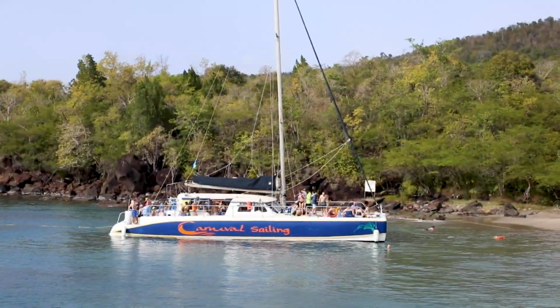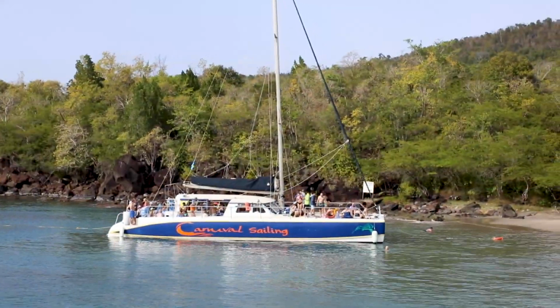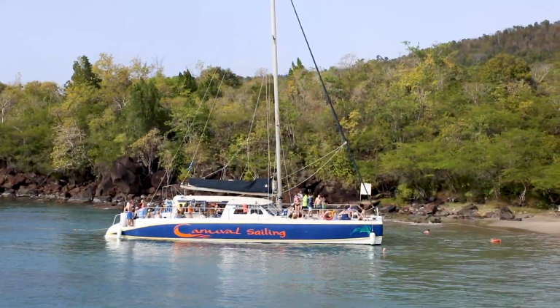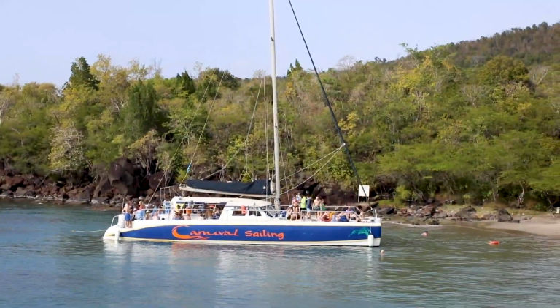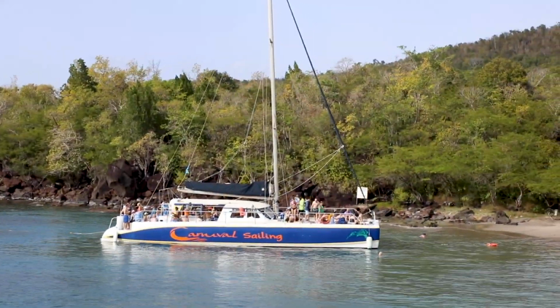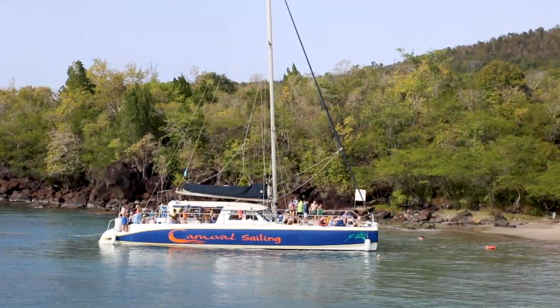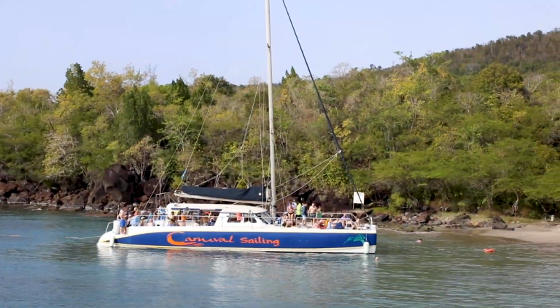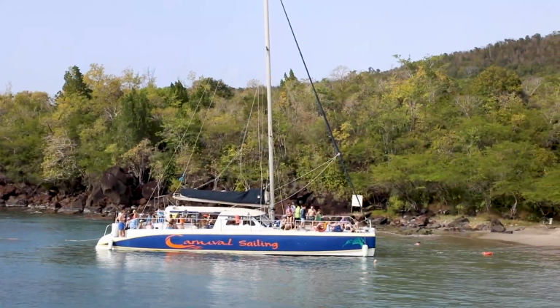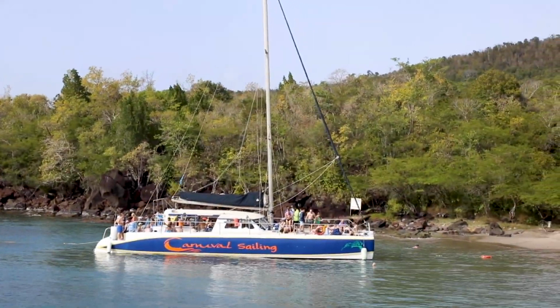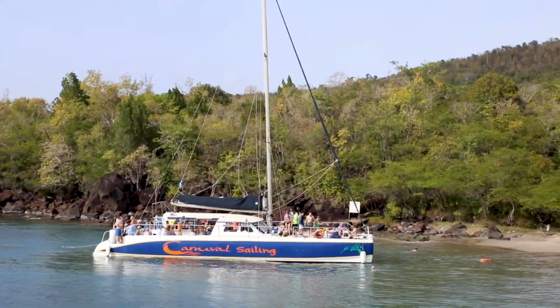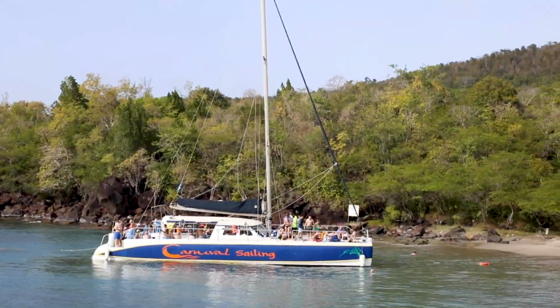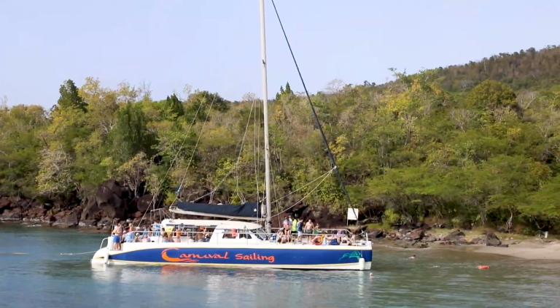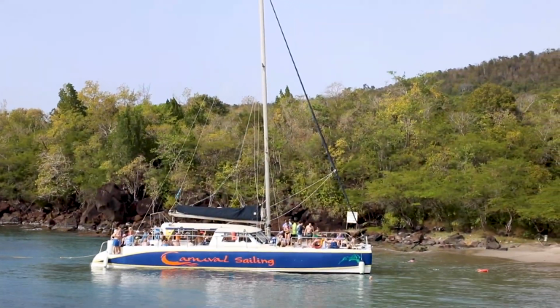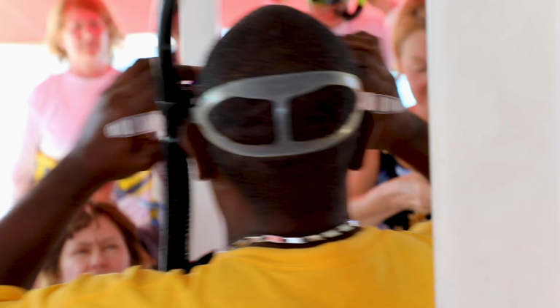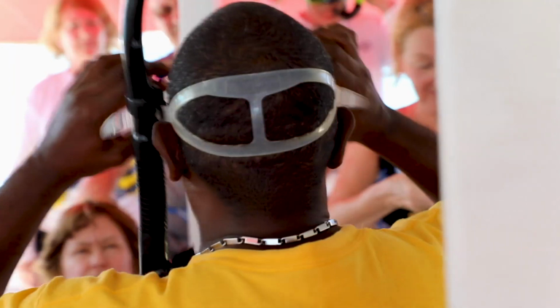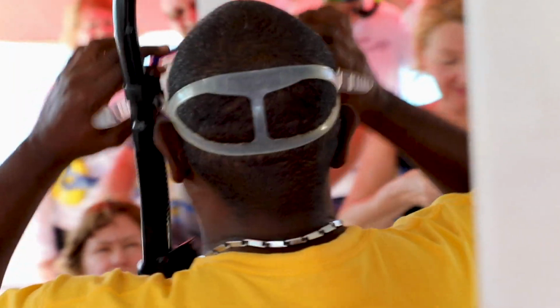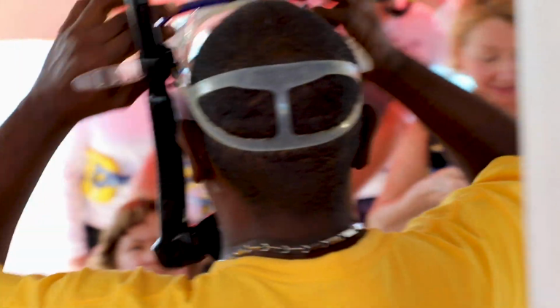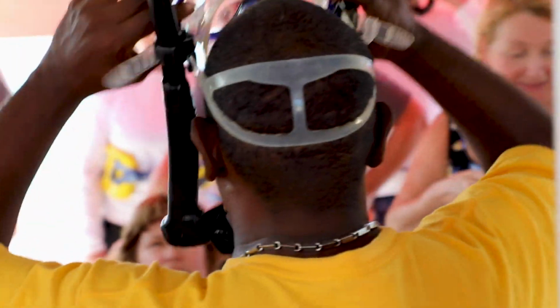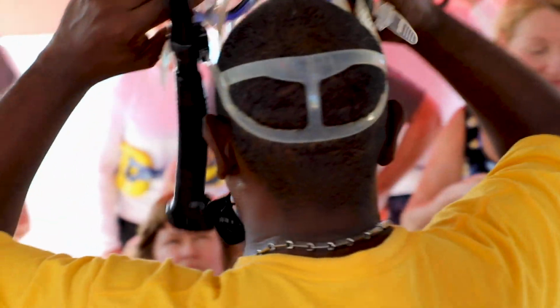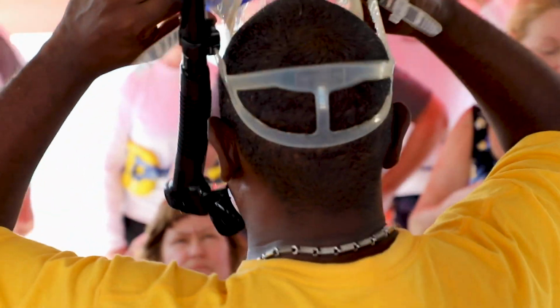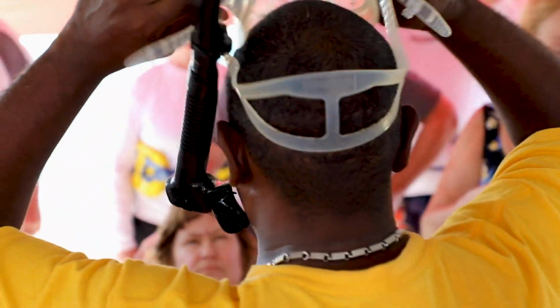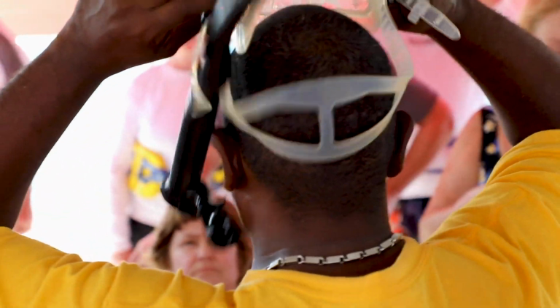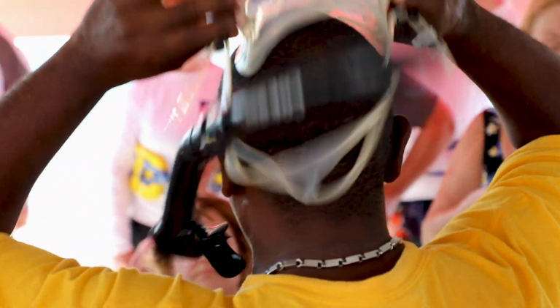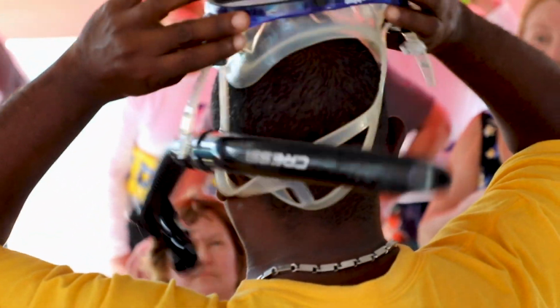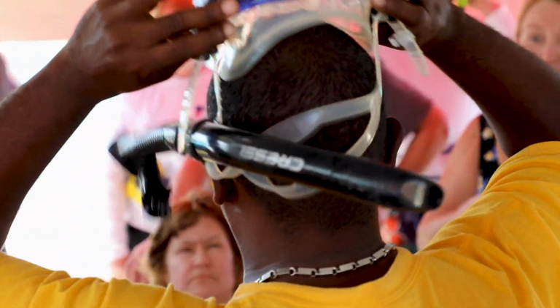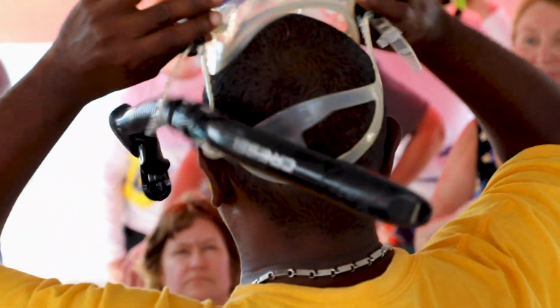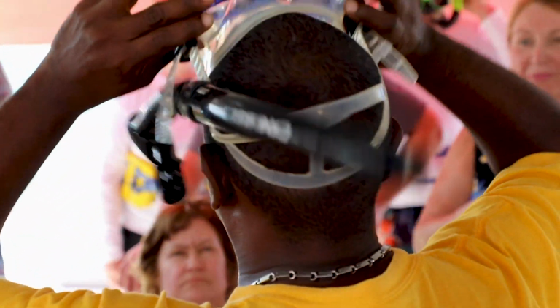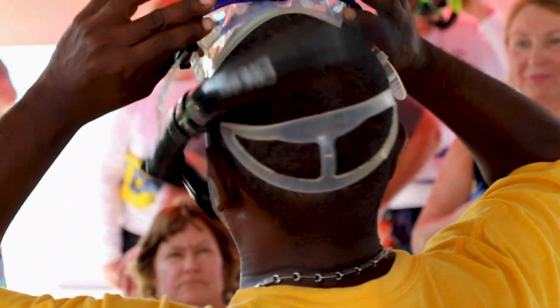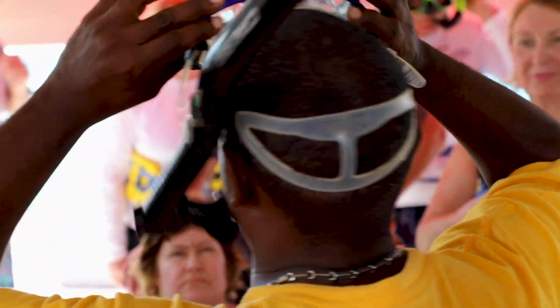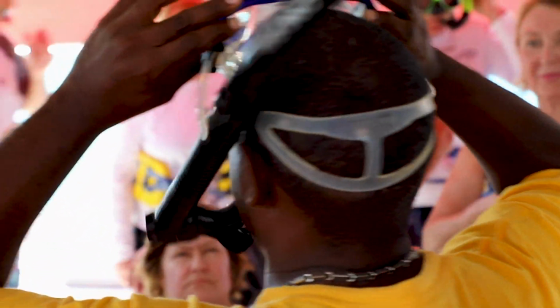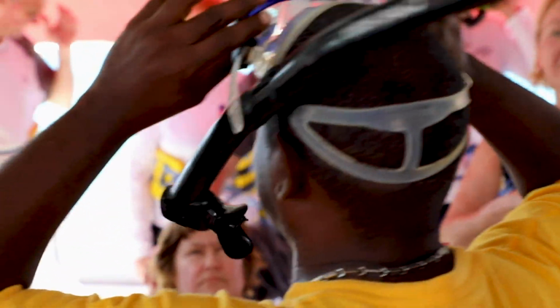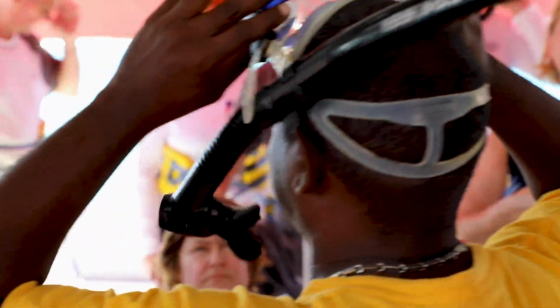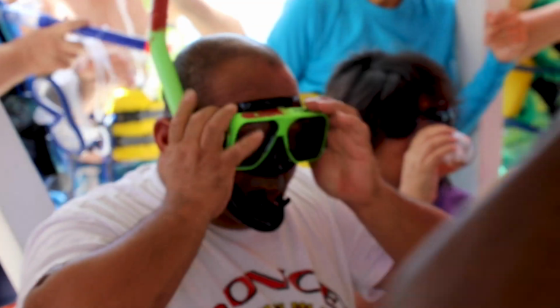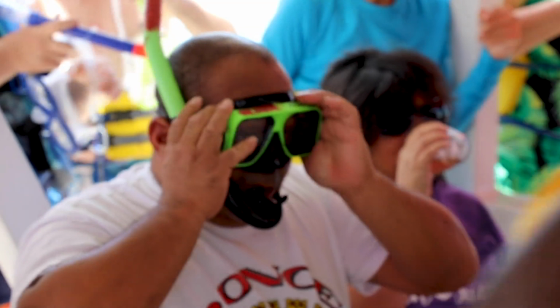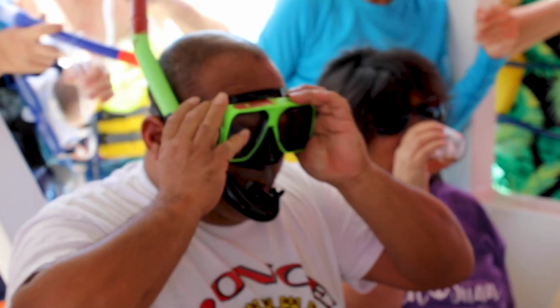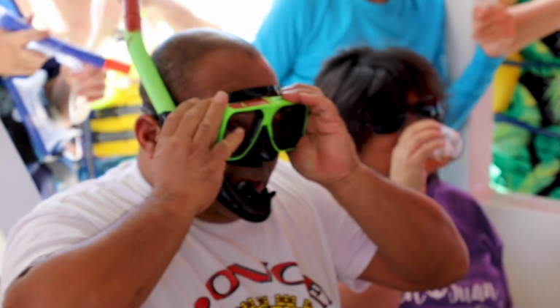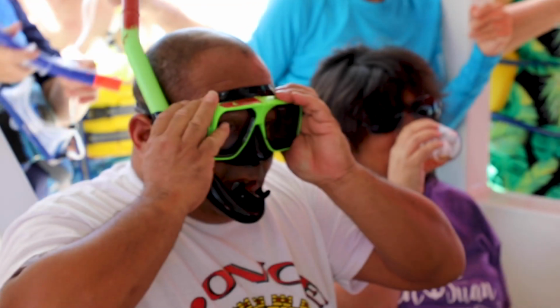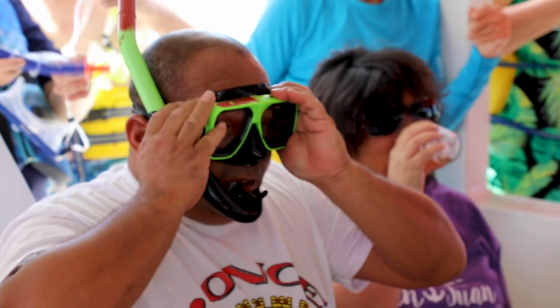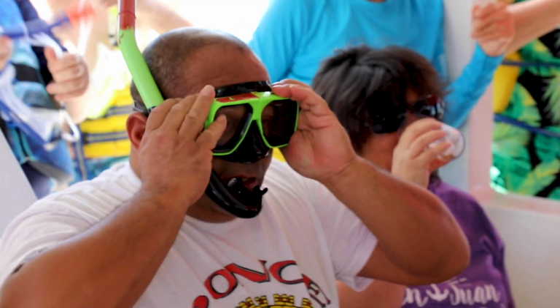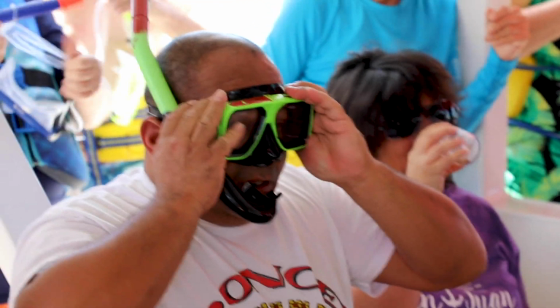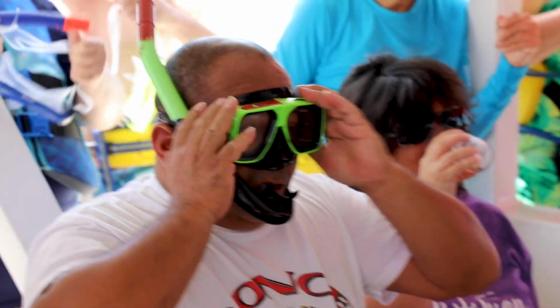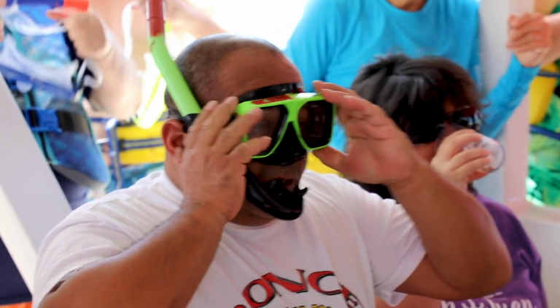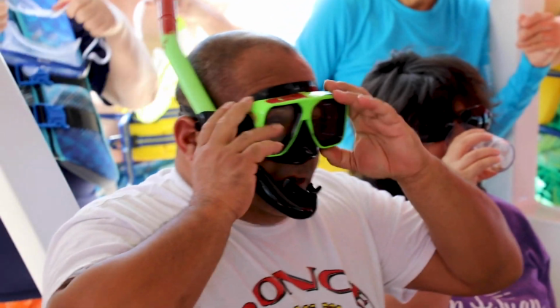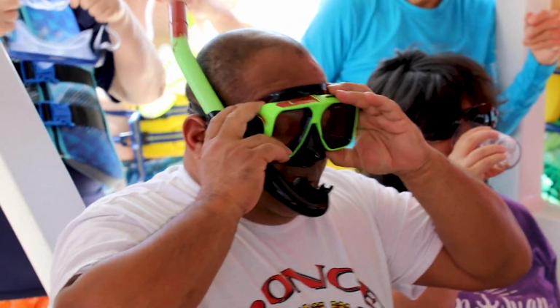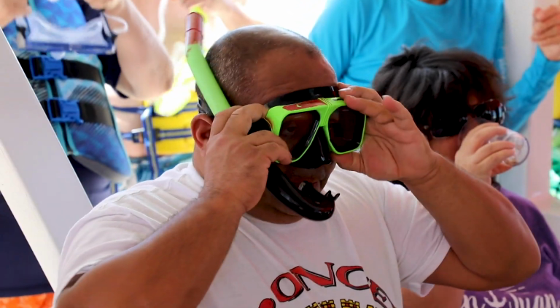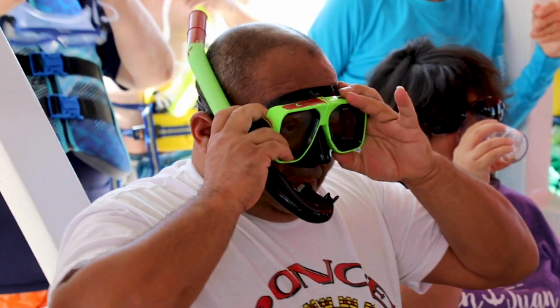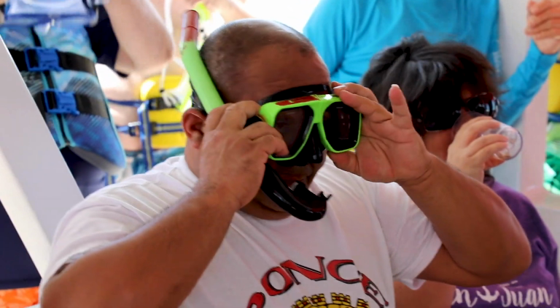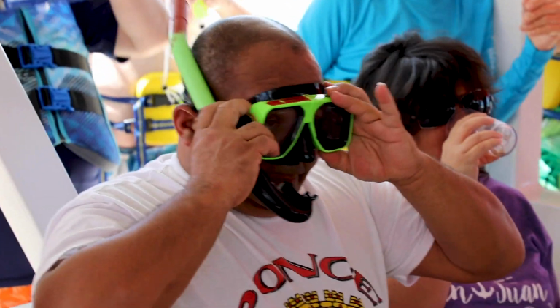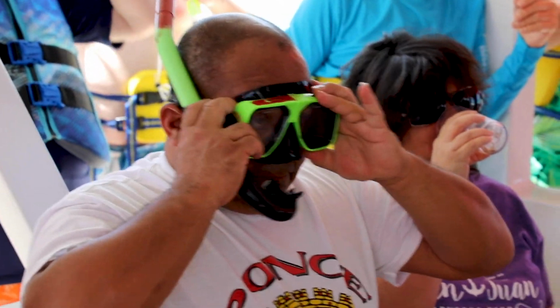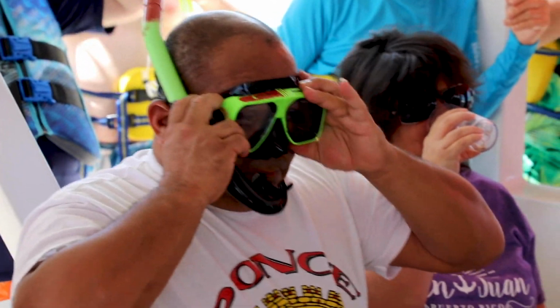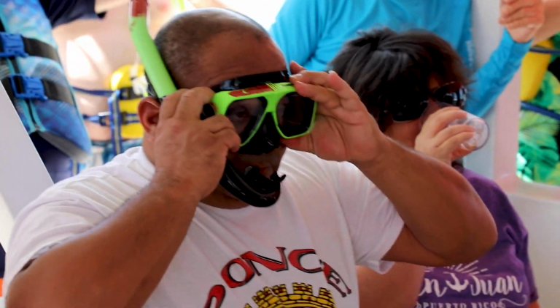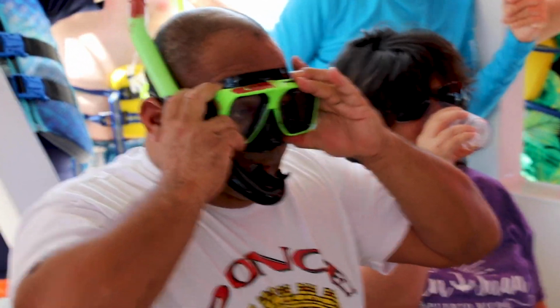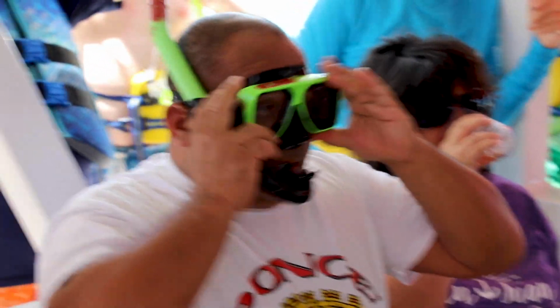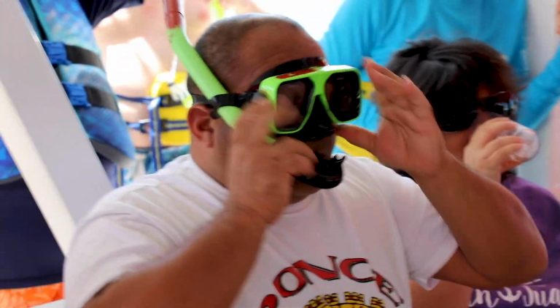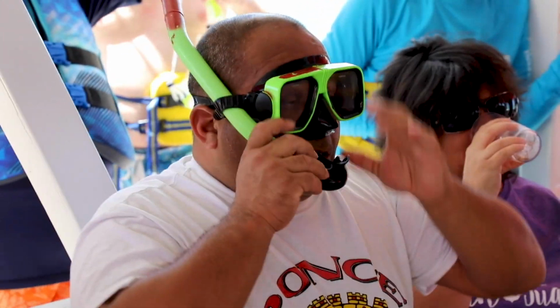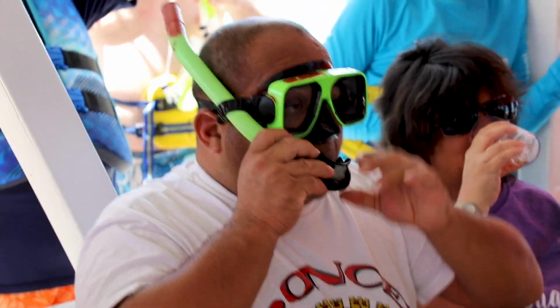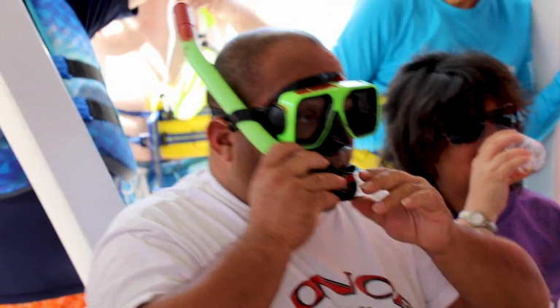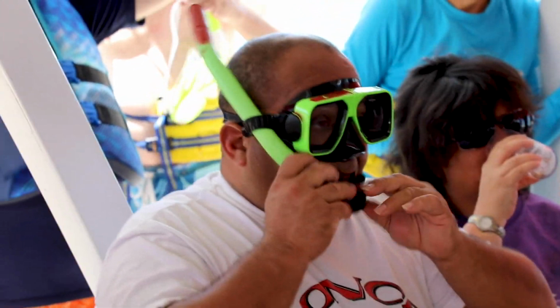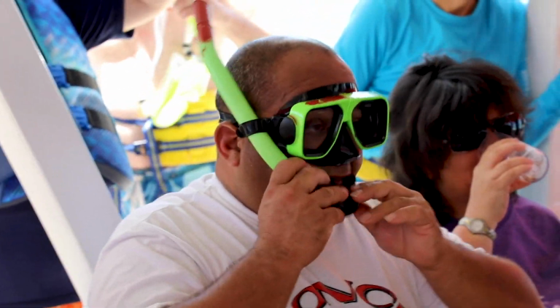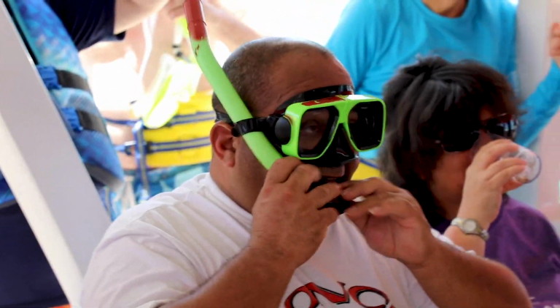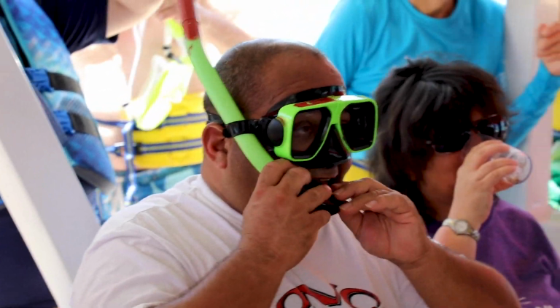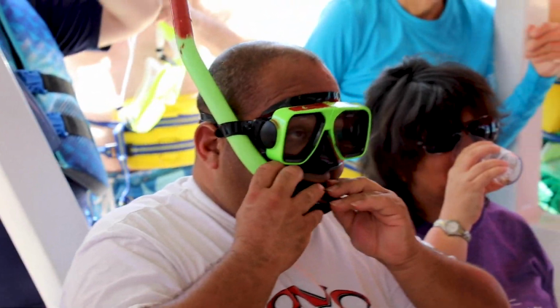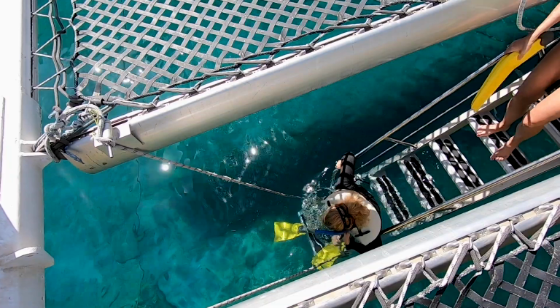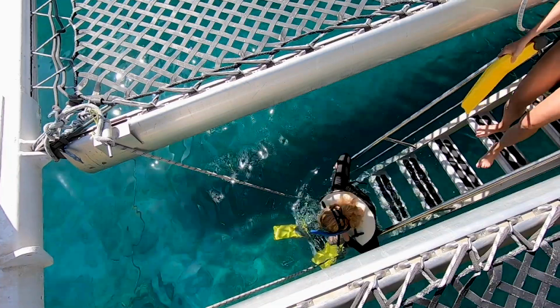We'll drop anchor at the site, then before we get in the water, we'll give you a briefing on safety and how to use your gear.